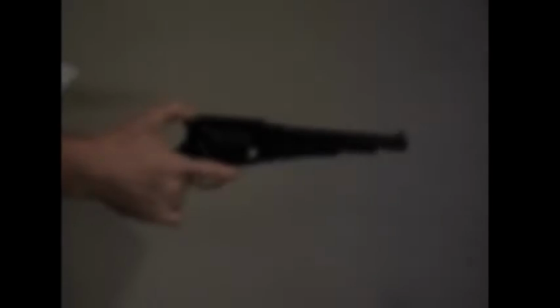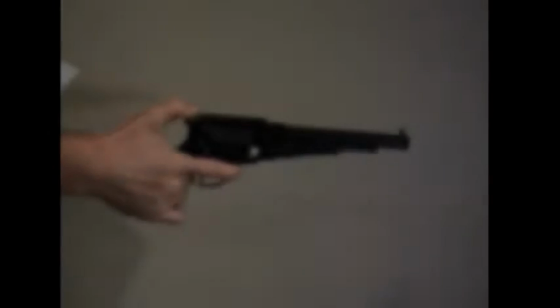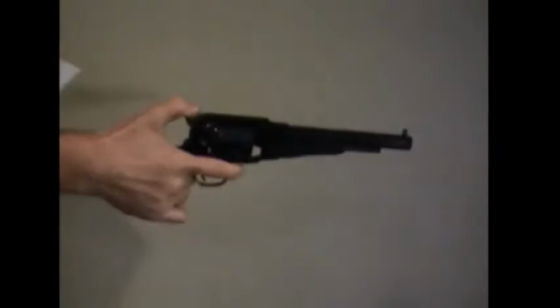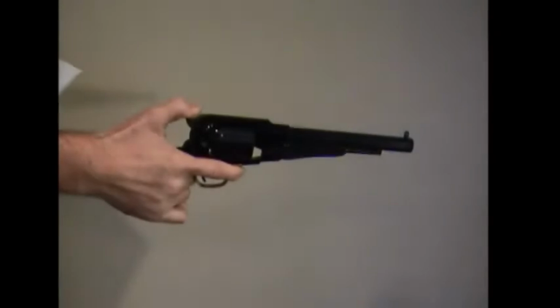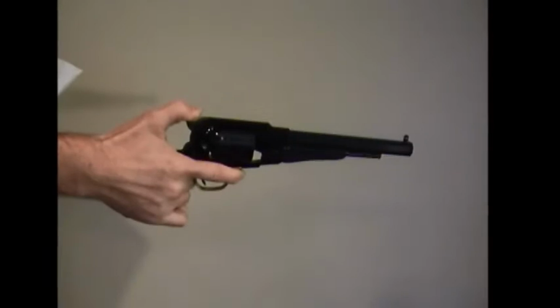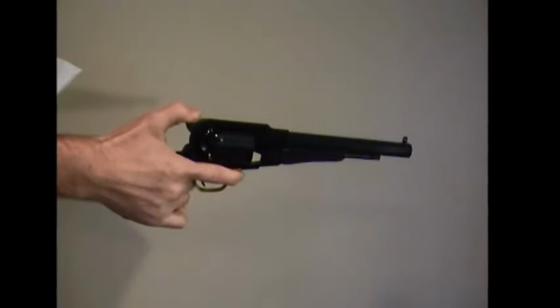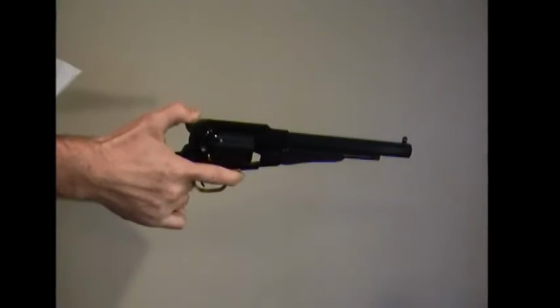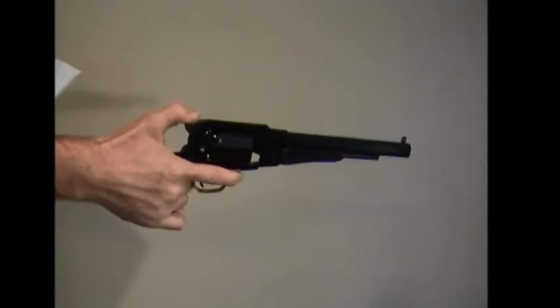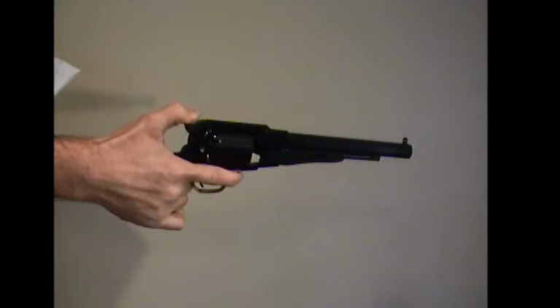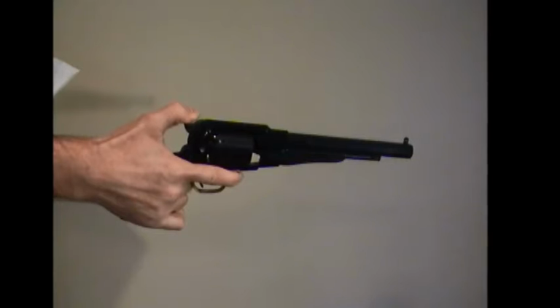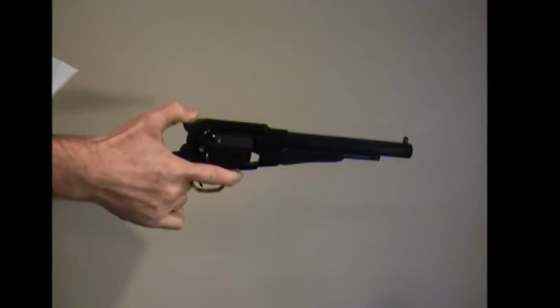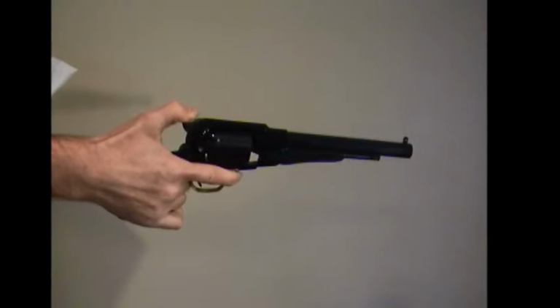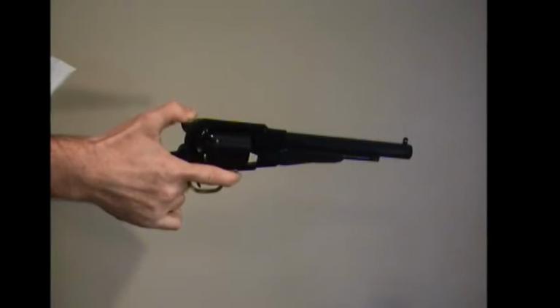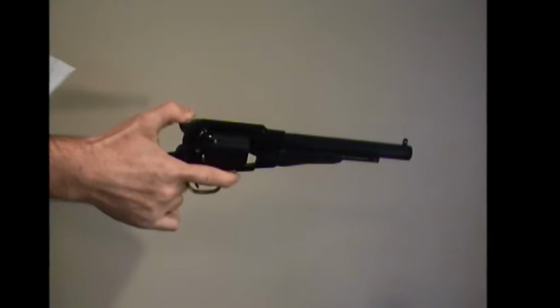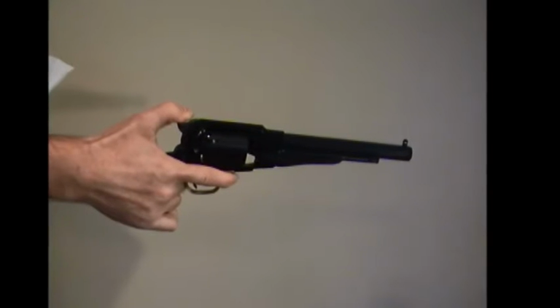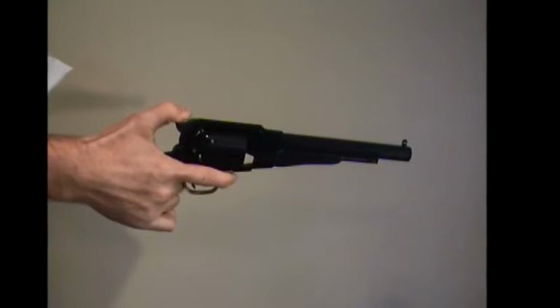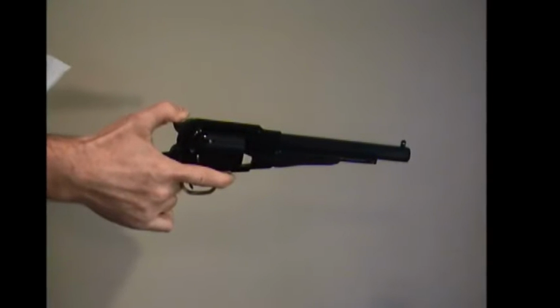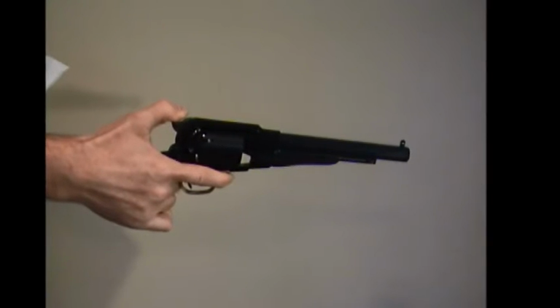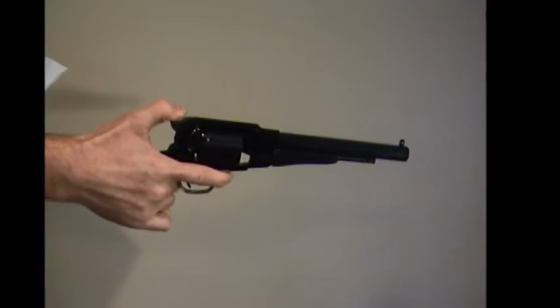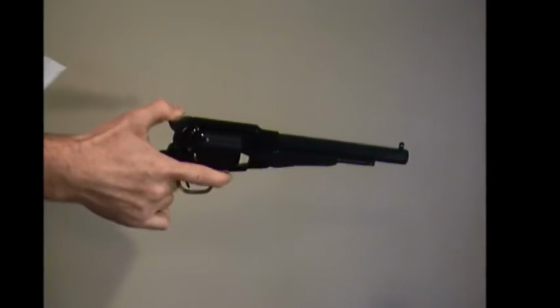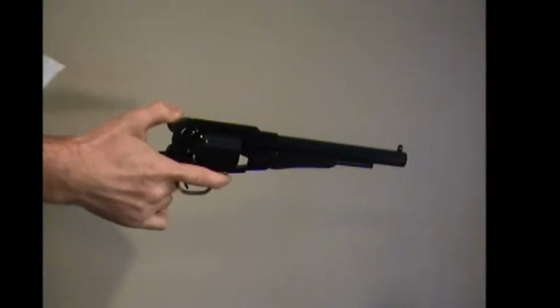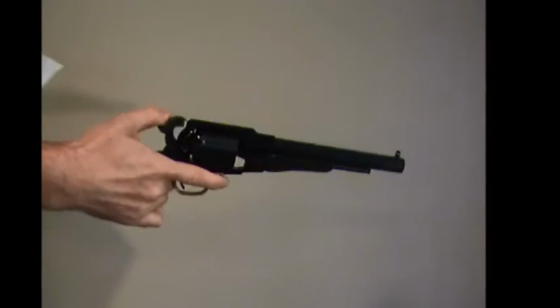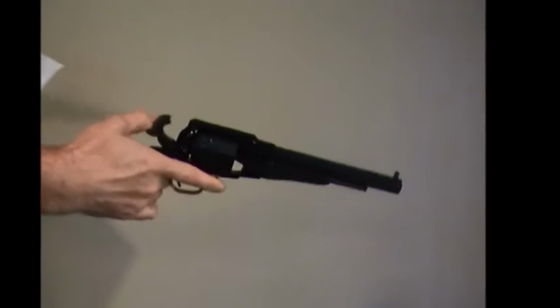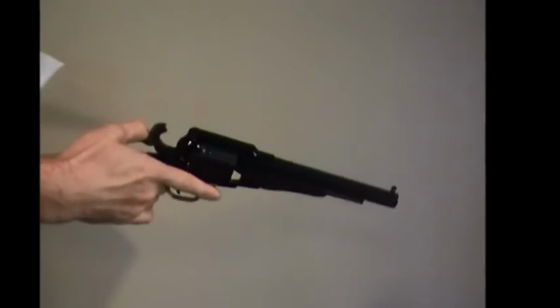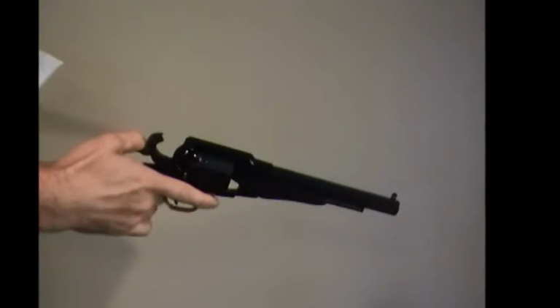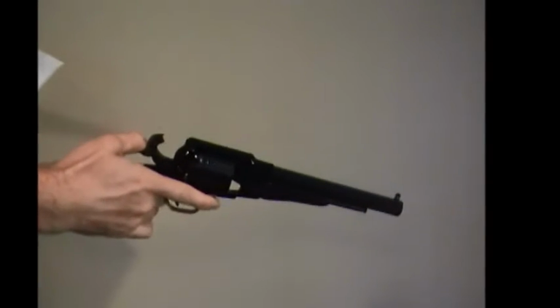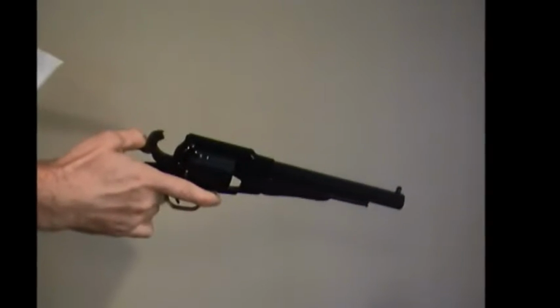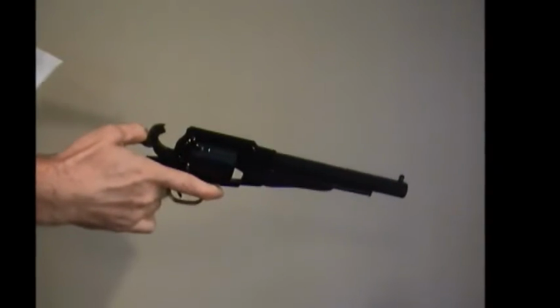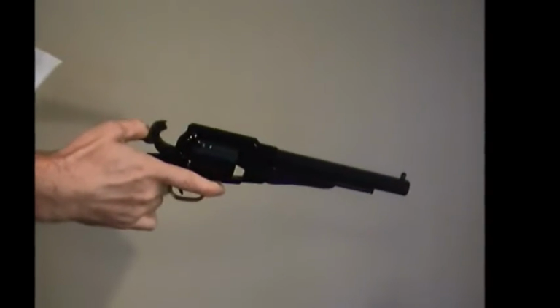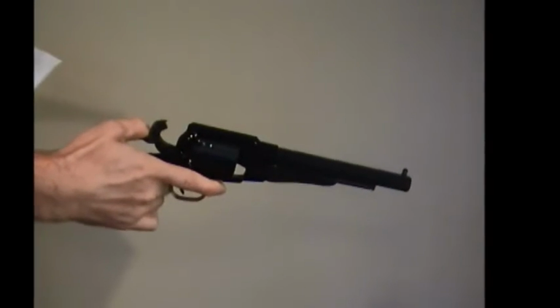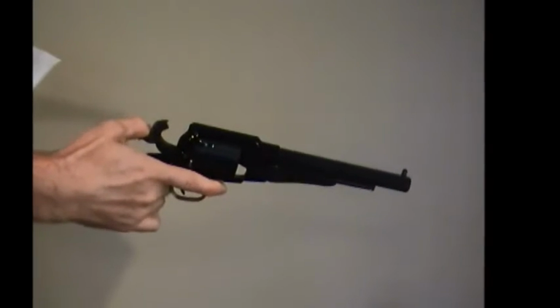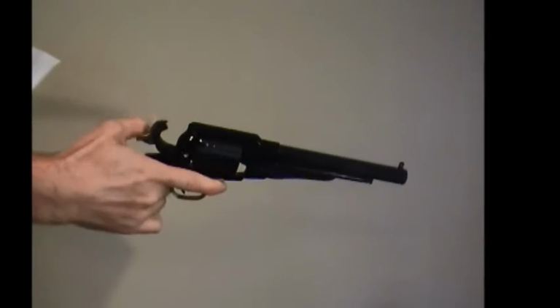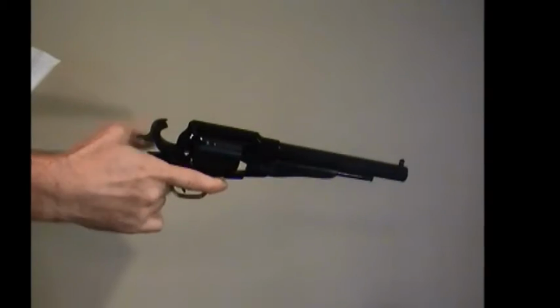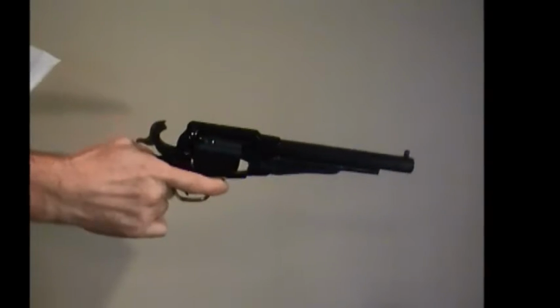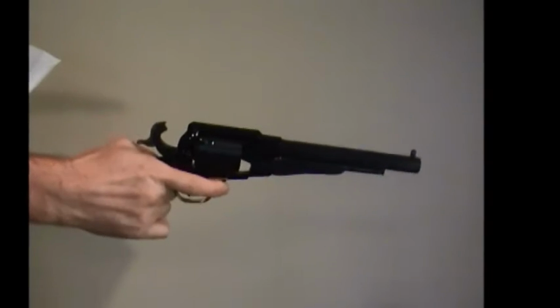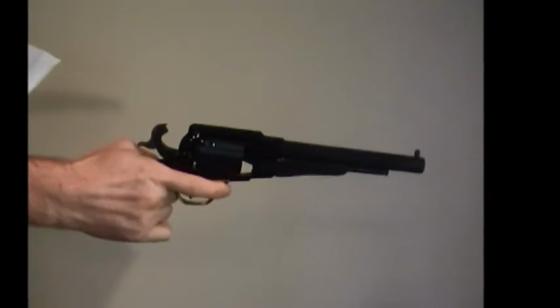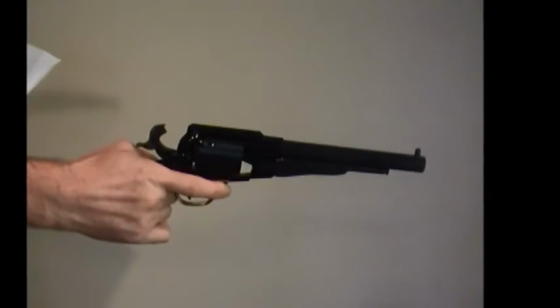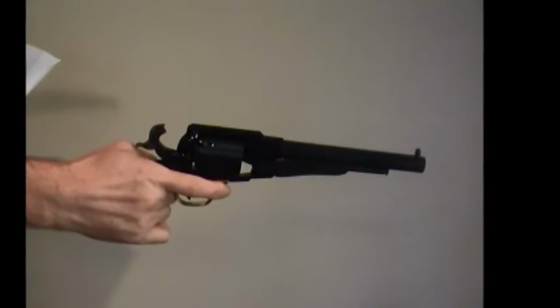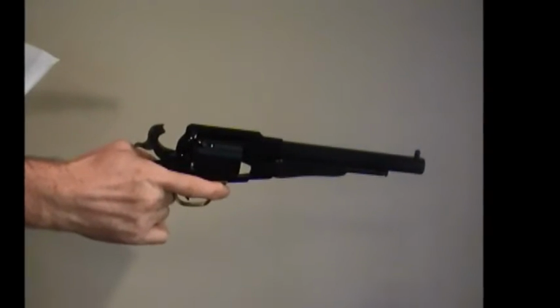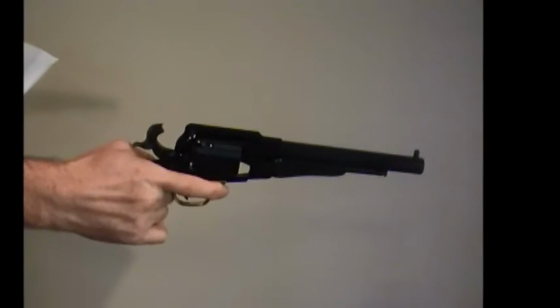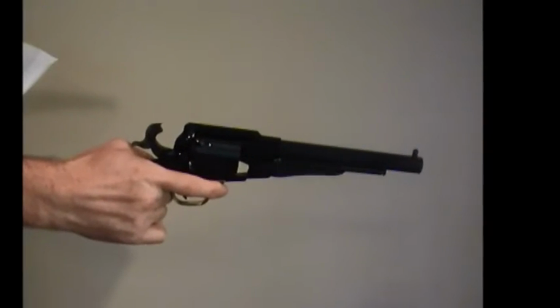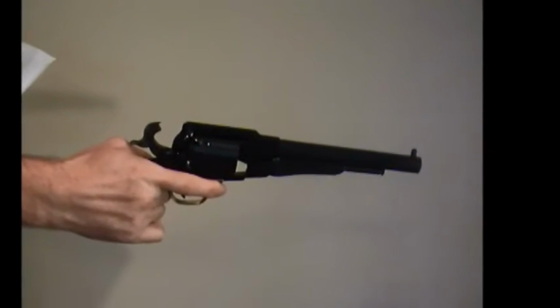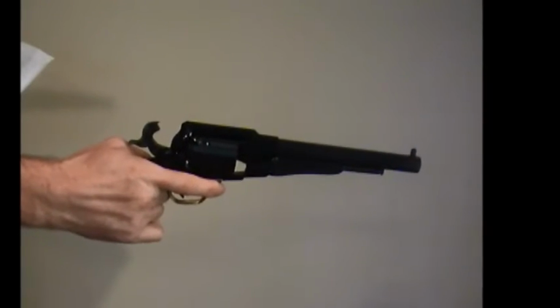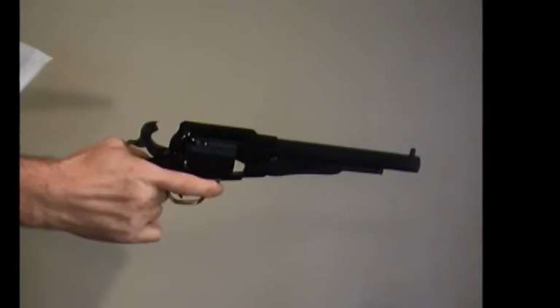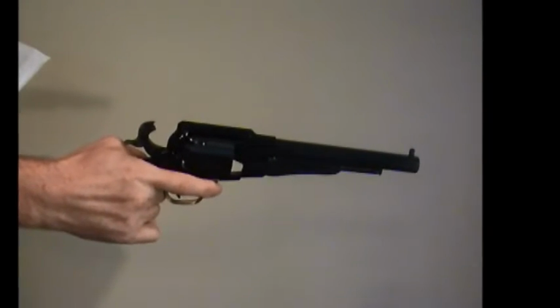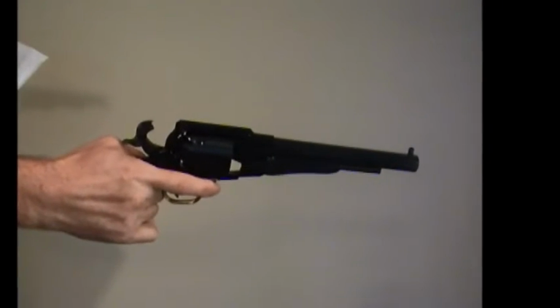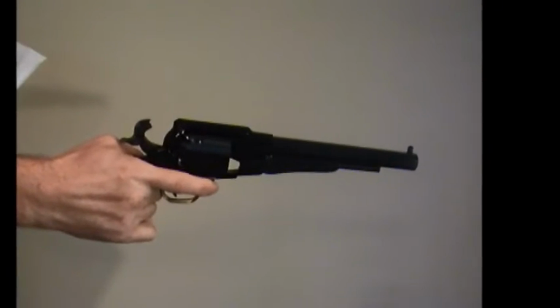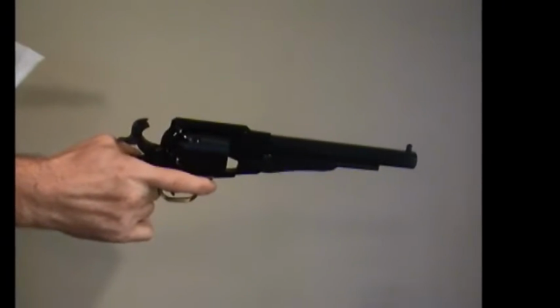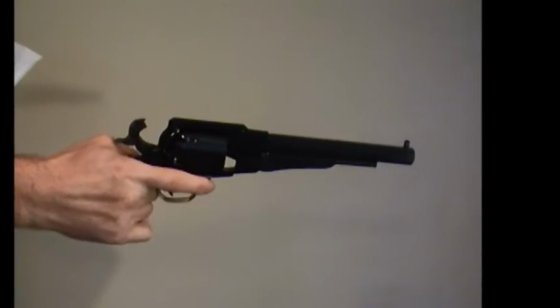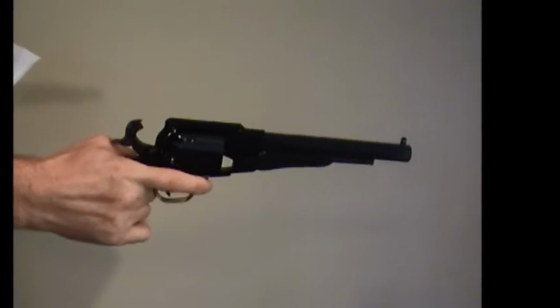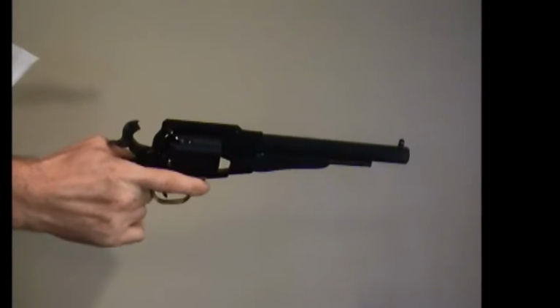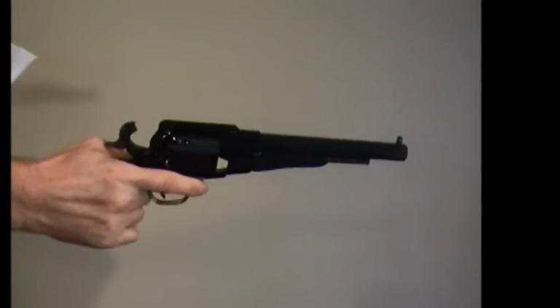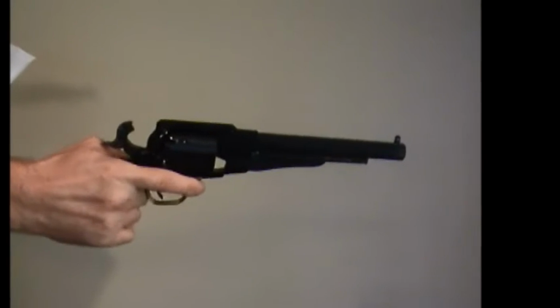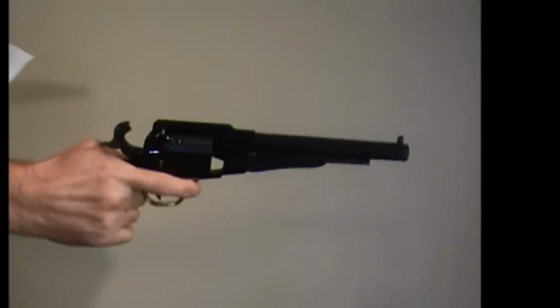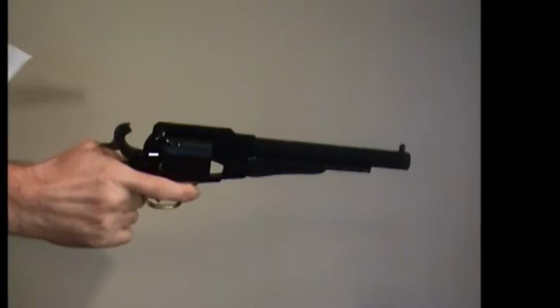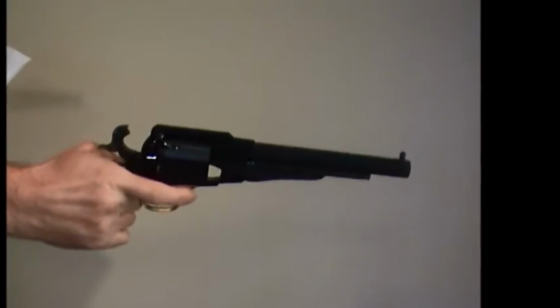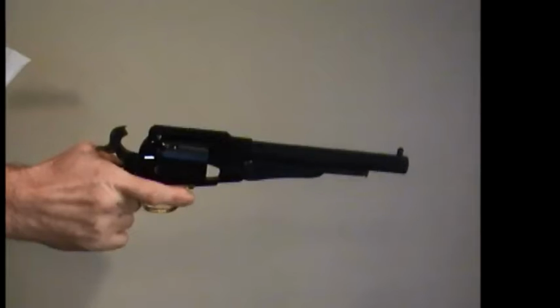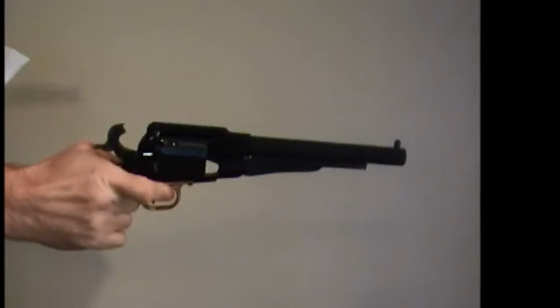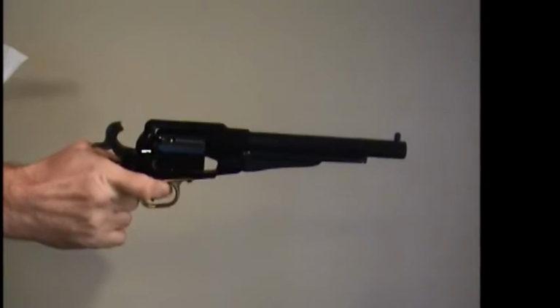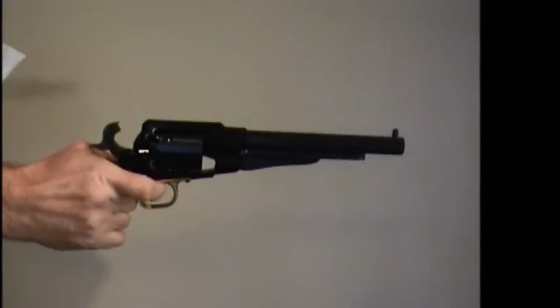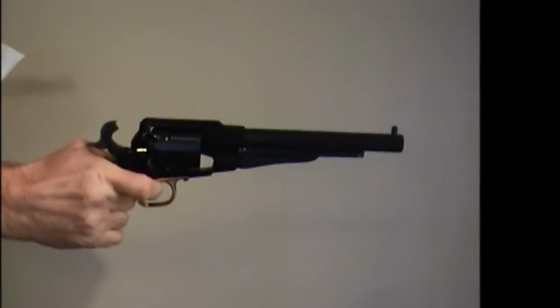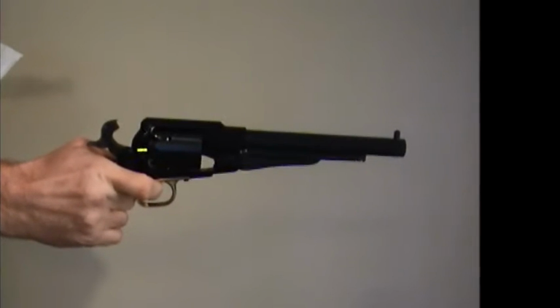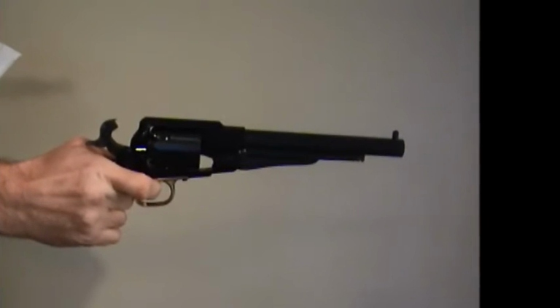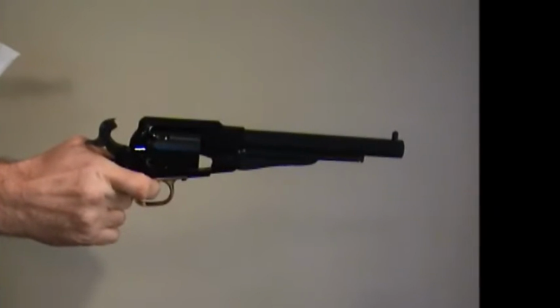Single action, often abbreviated SA, means that pulling the trigger performs only the single action of releasing the sear of the firearm.